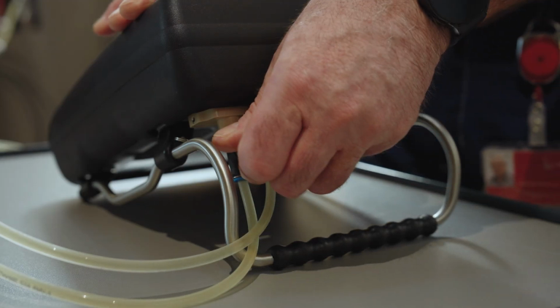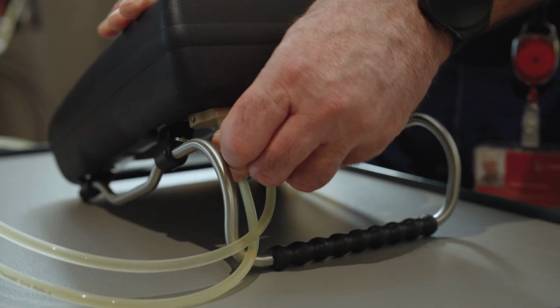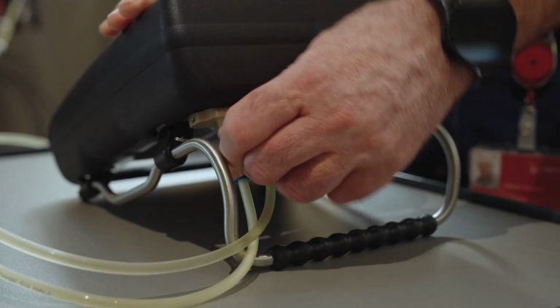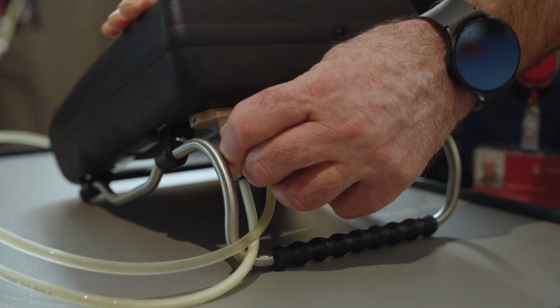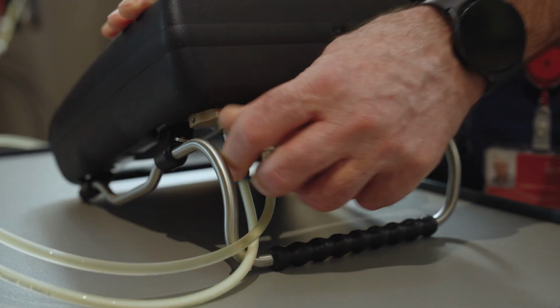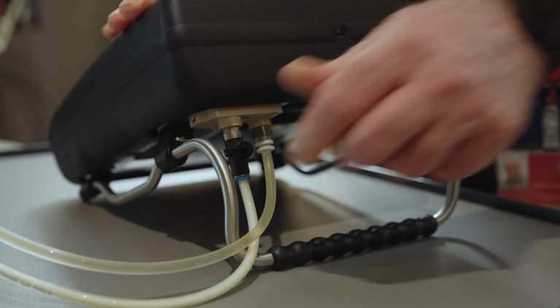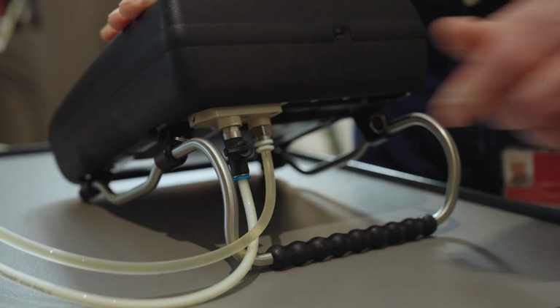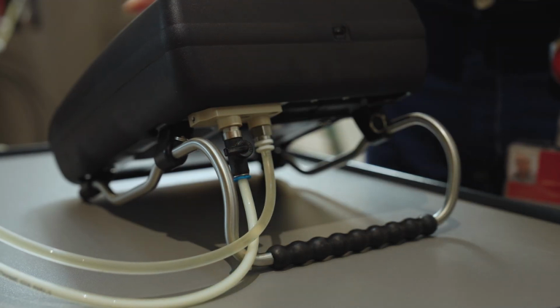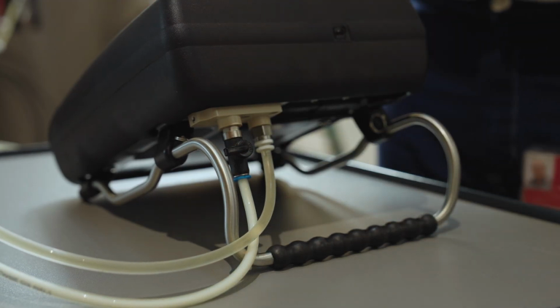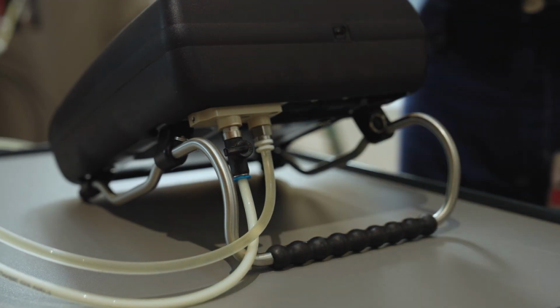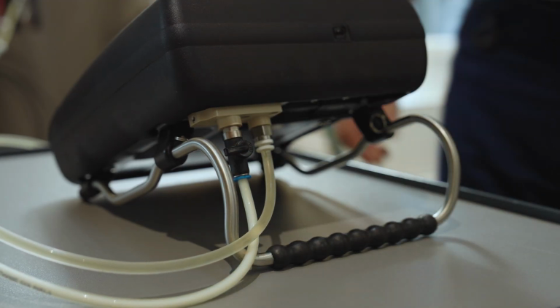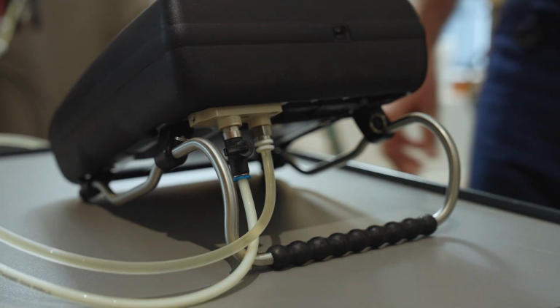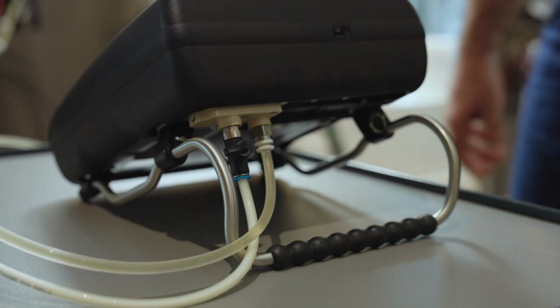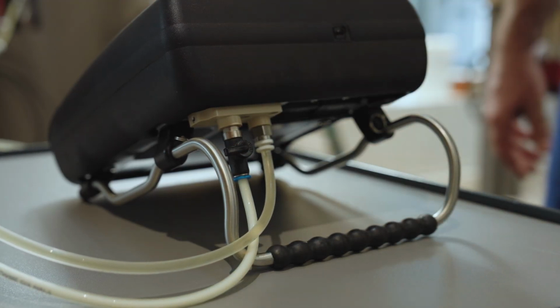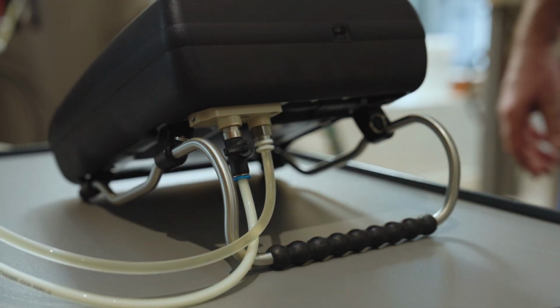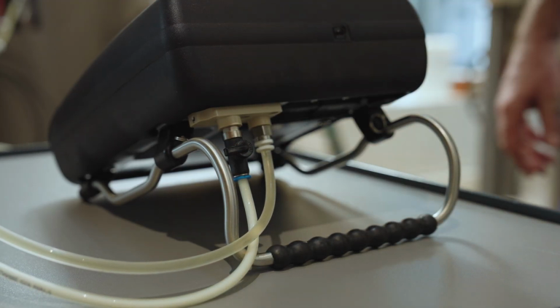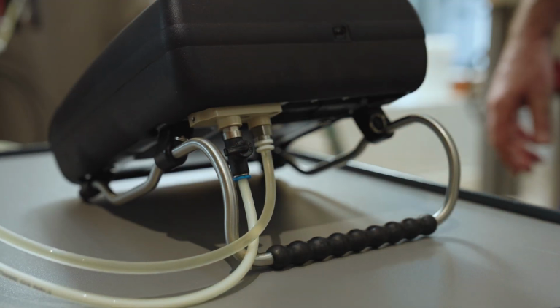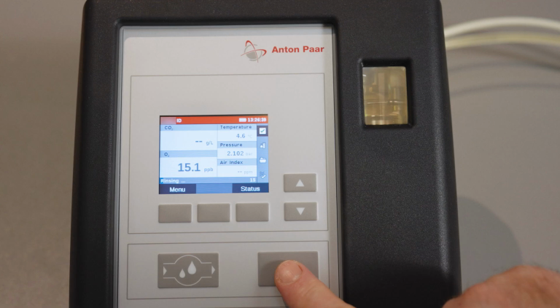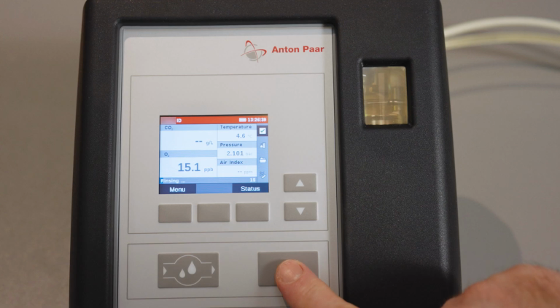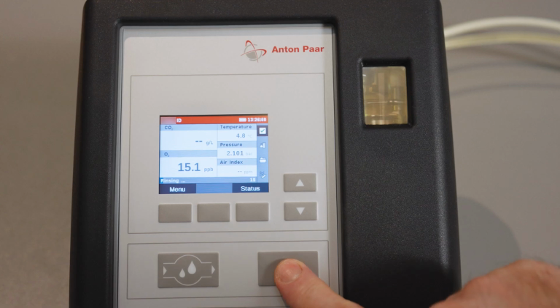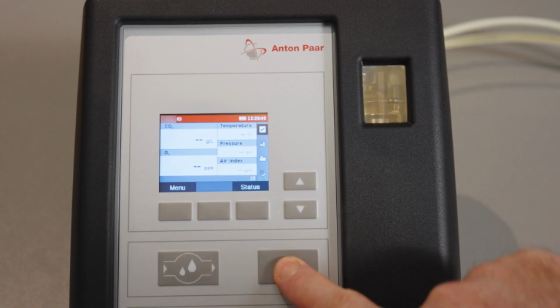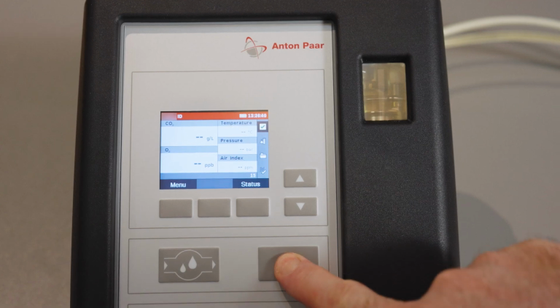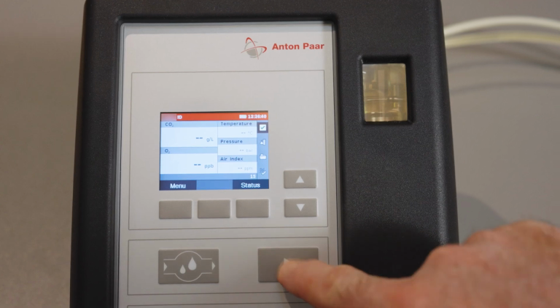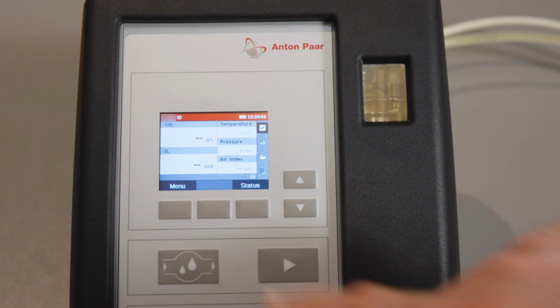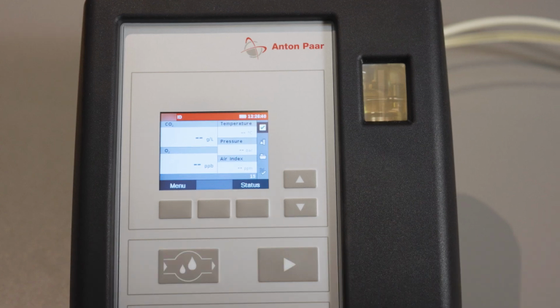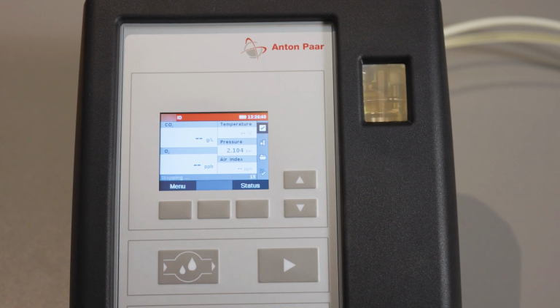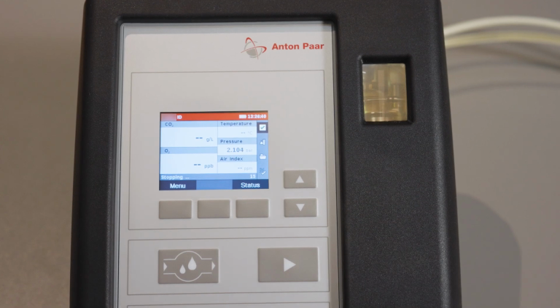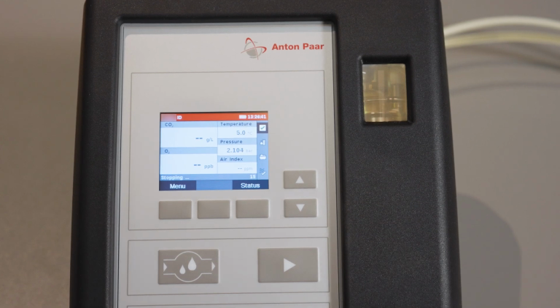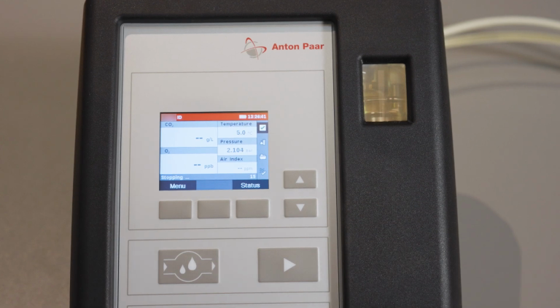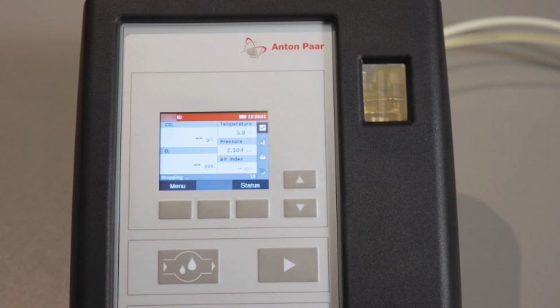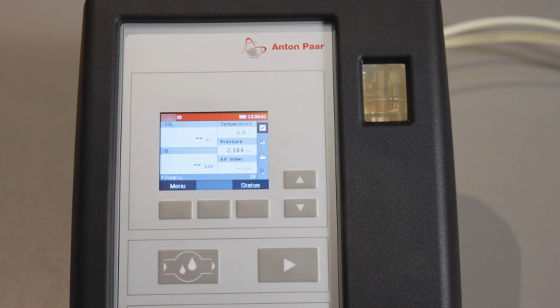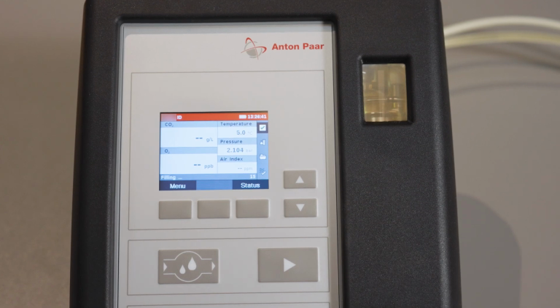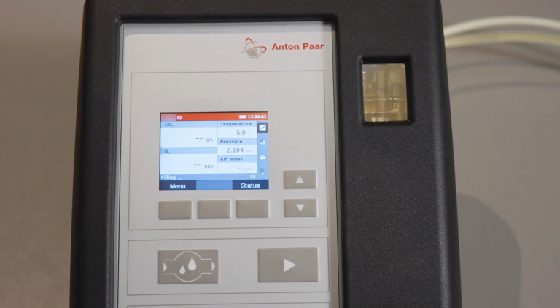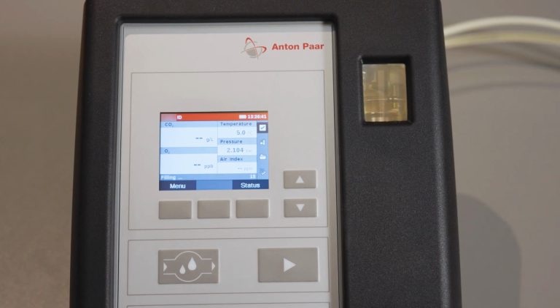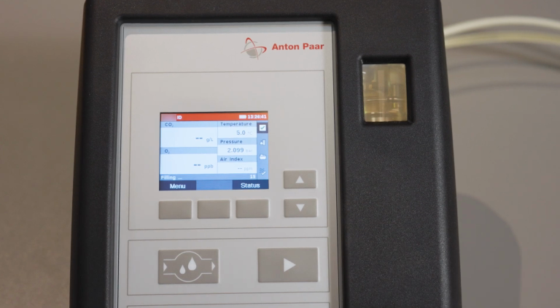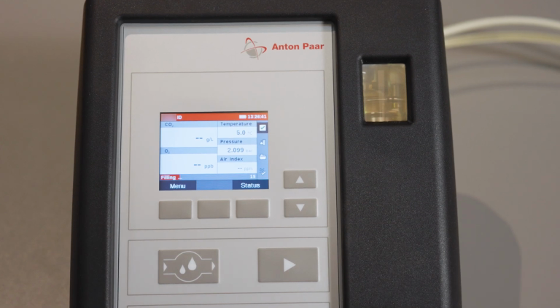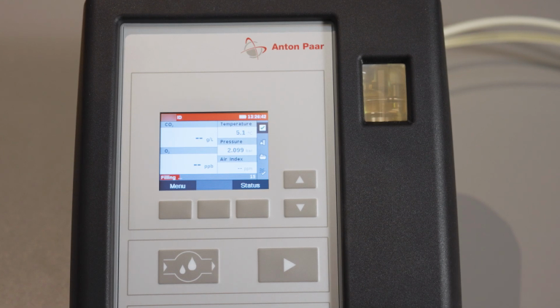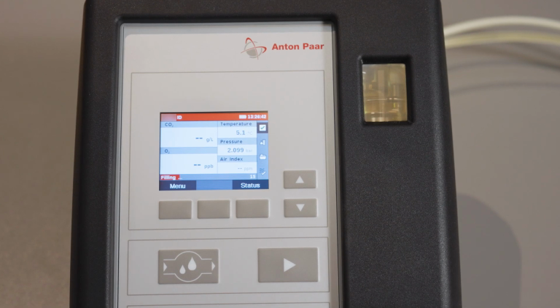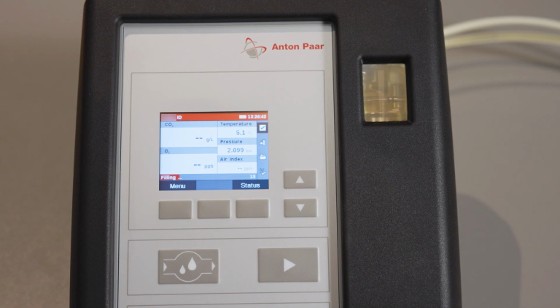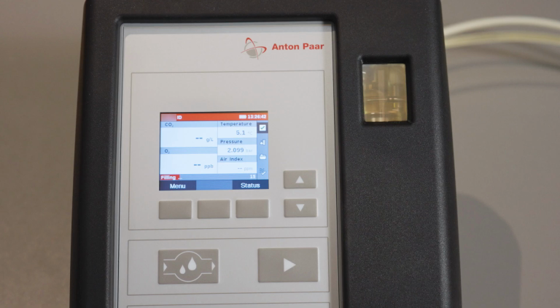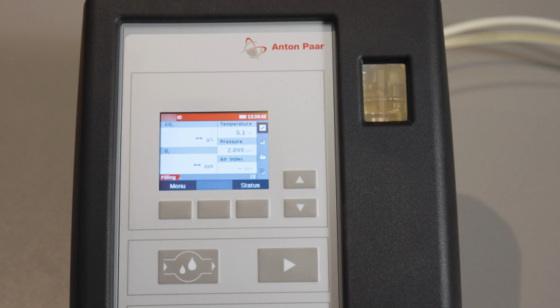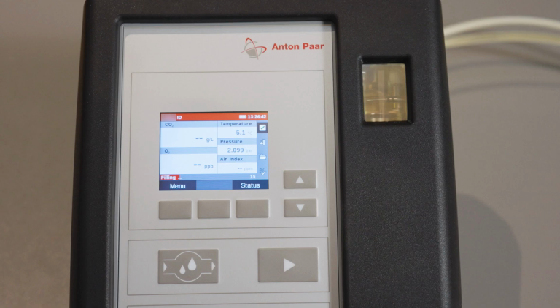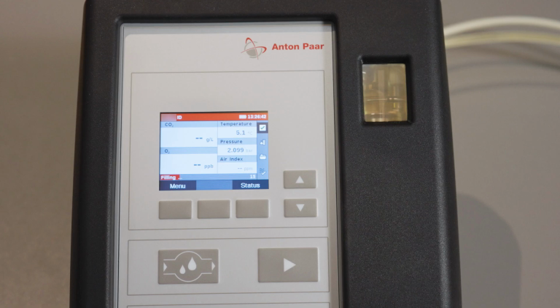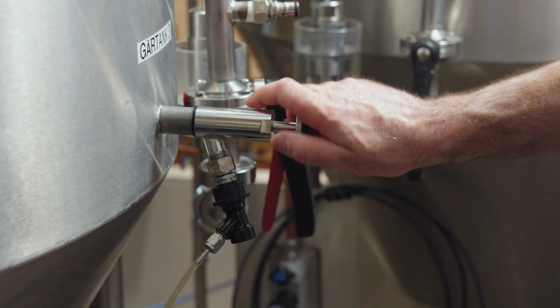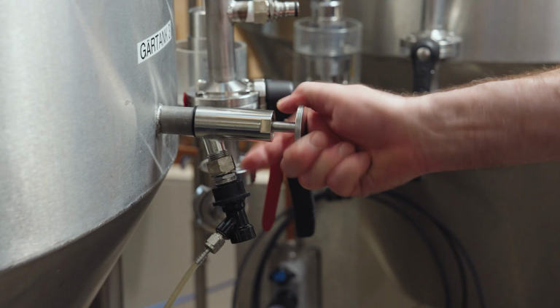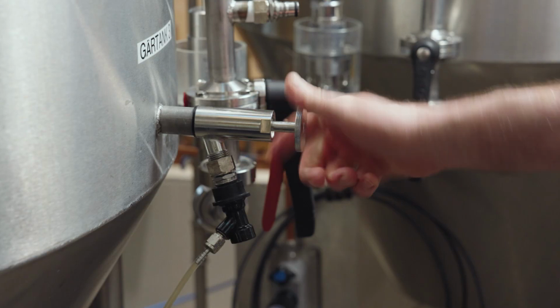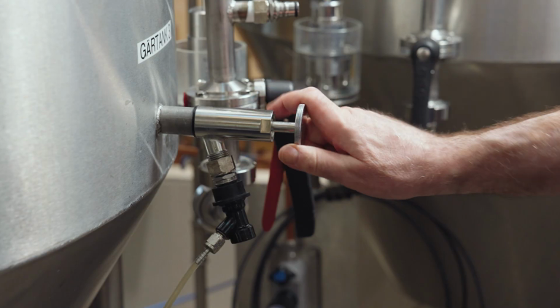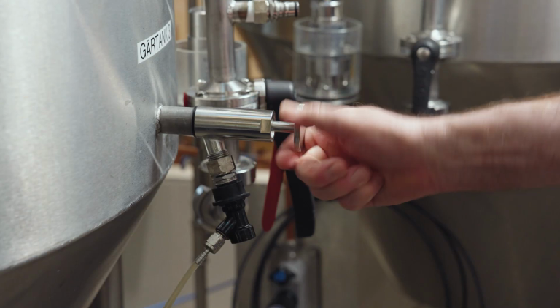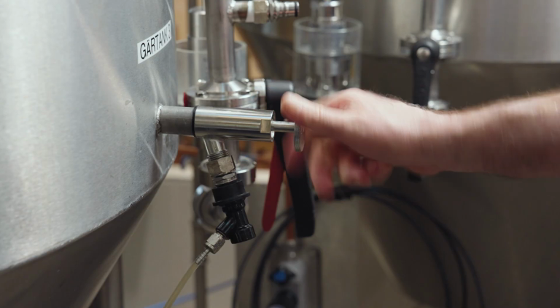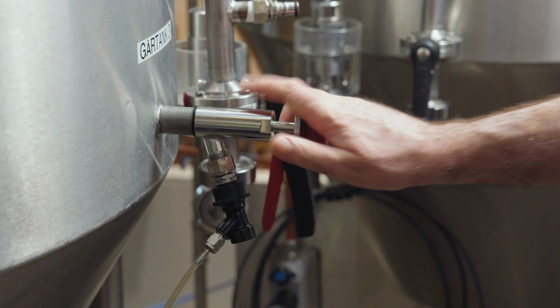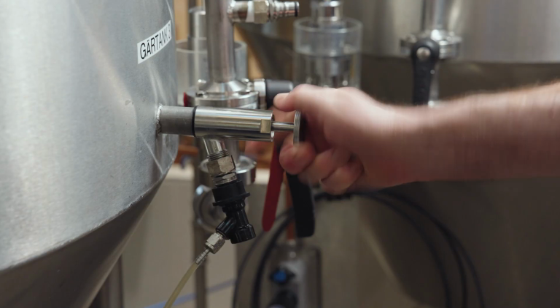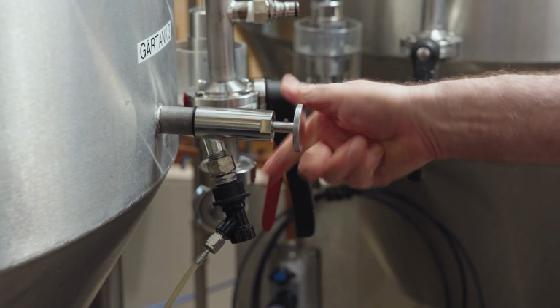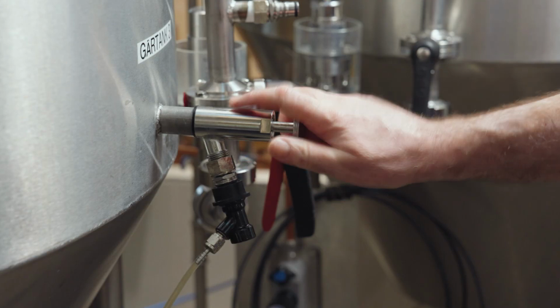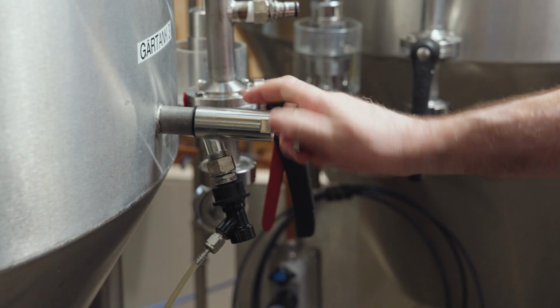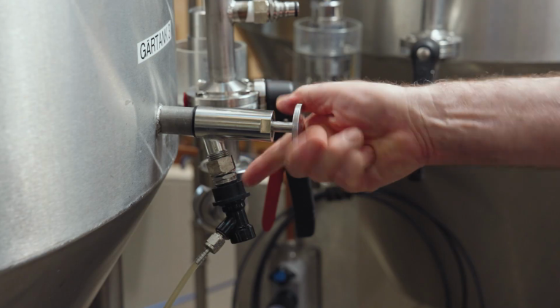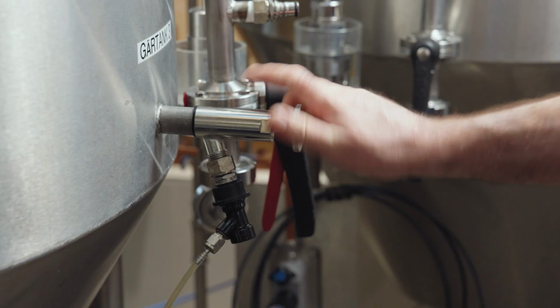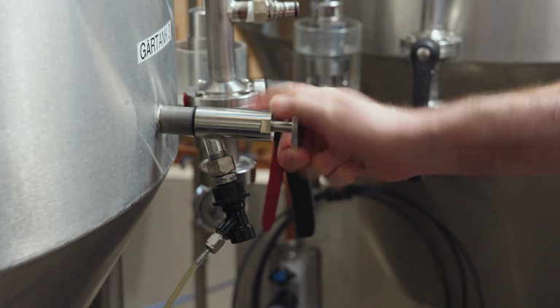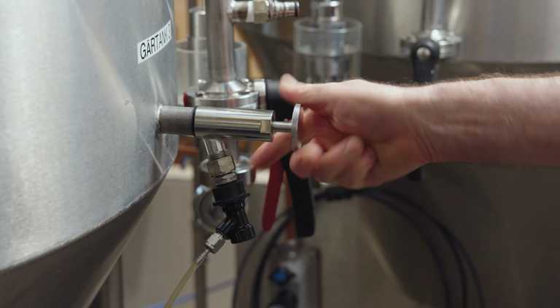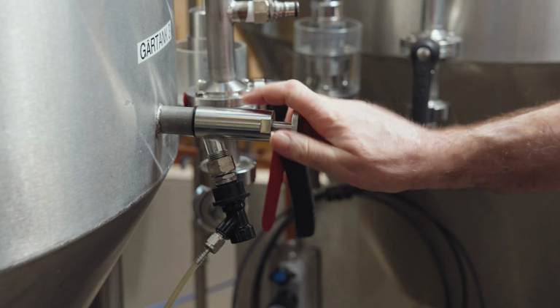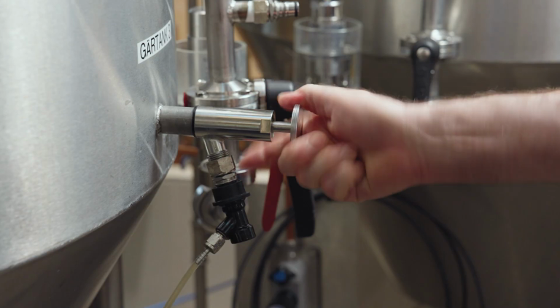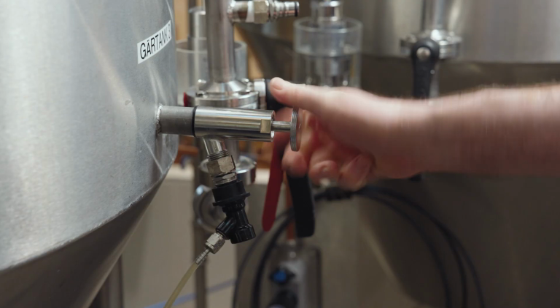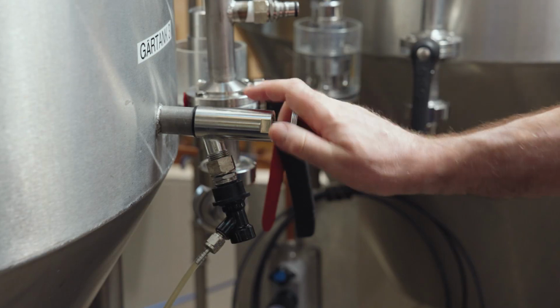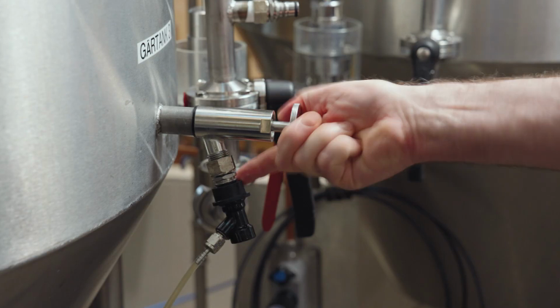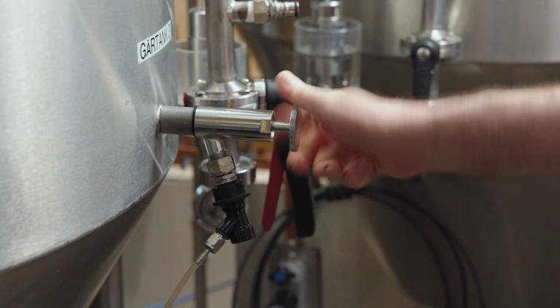Close the ball valve and start the measurement. After the measurement is finished, close the tank sampling valve and disconnect the instrument.